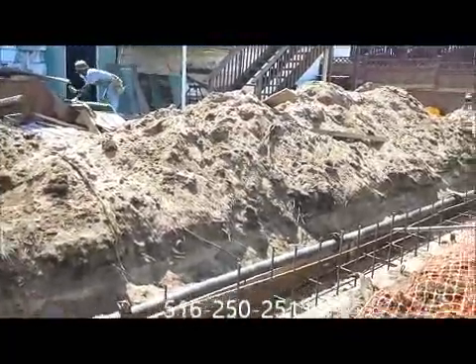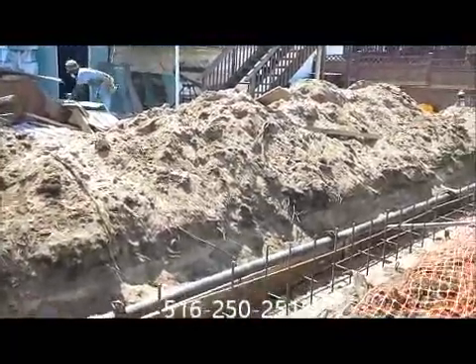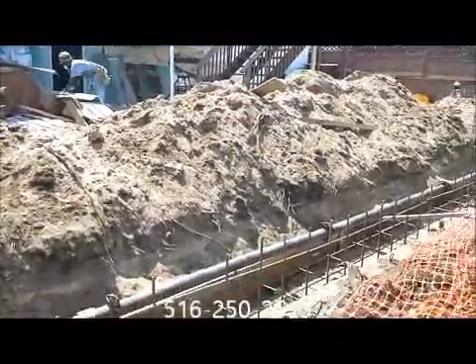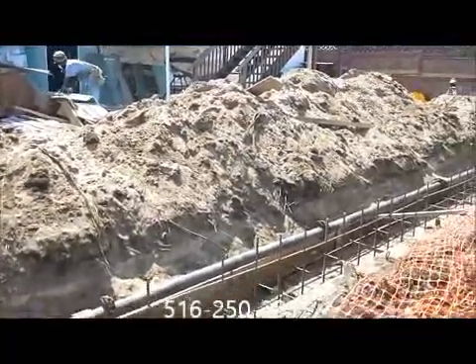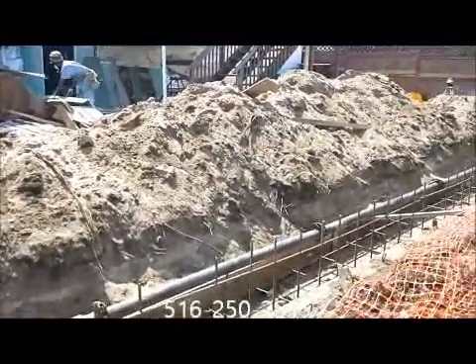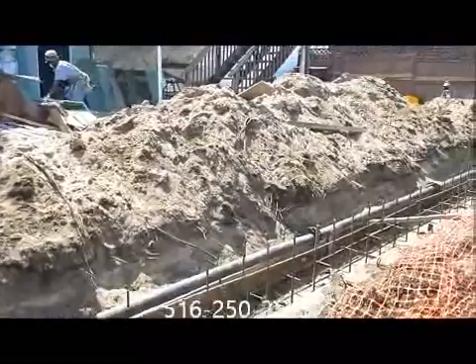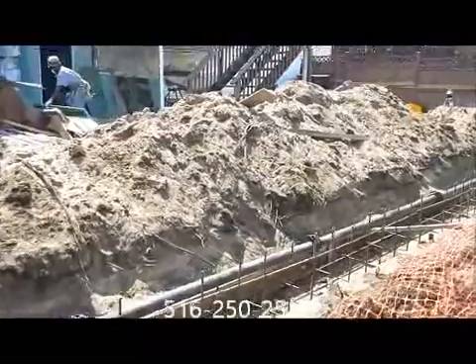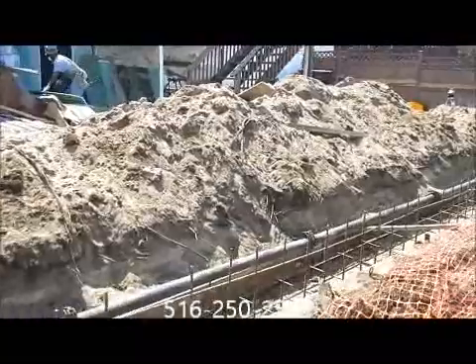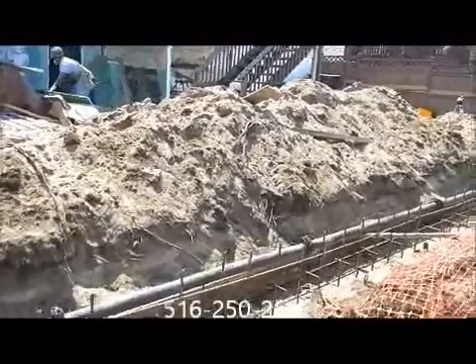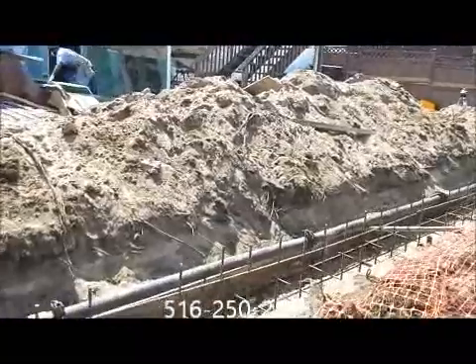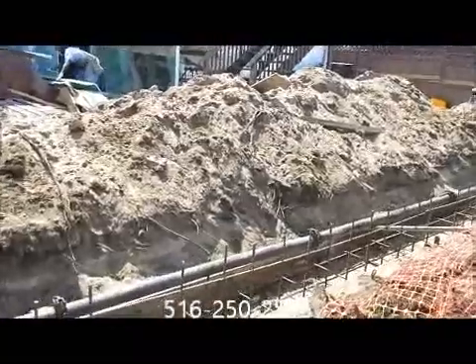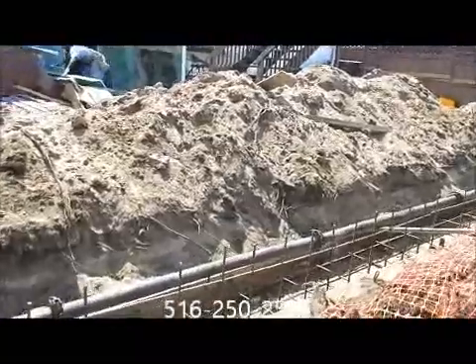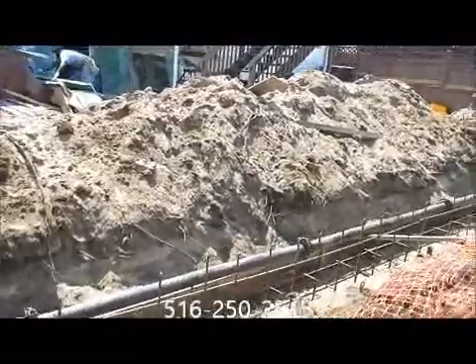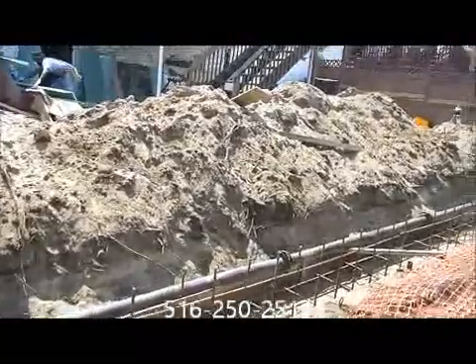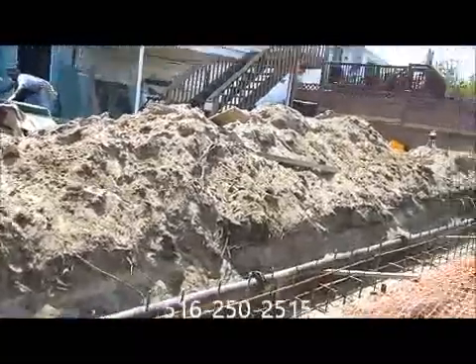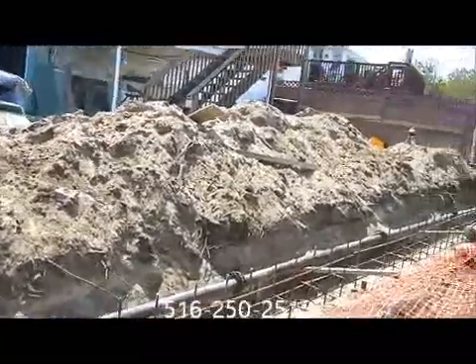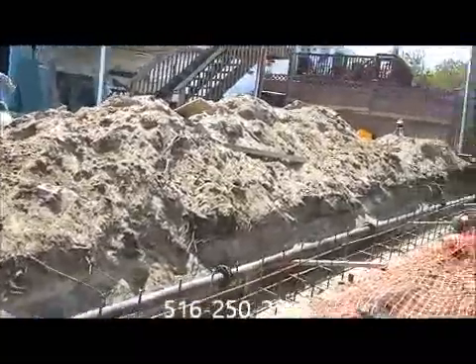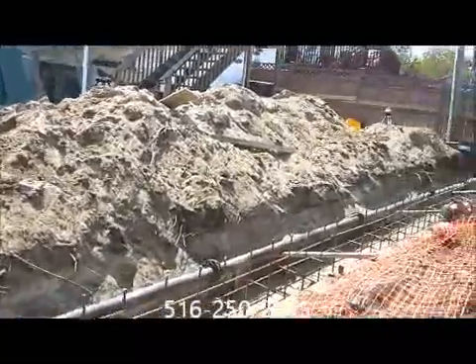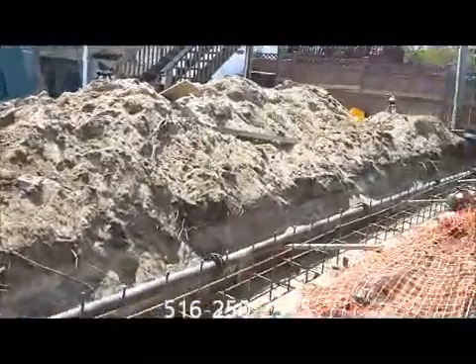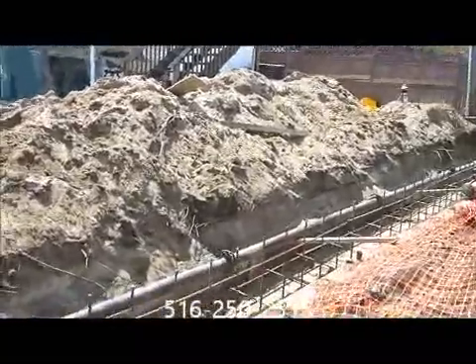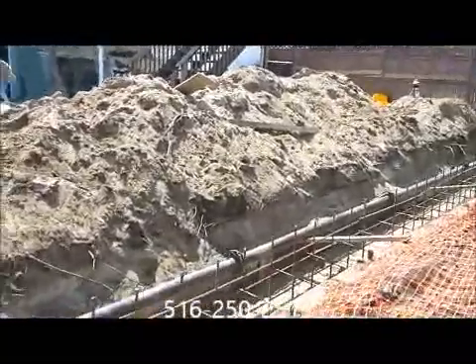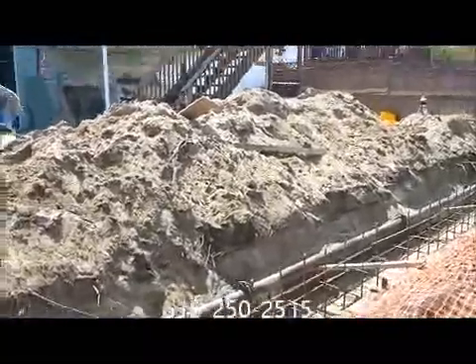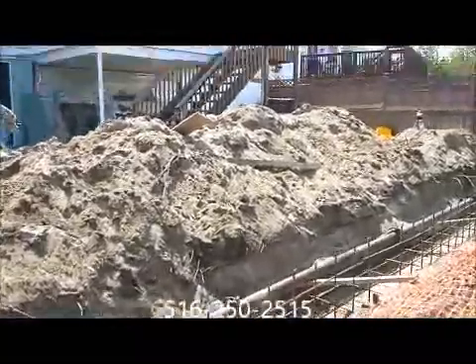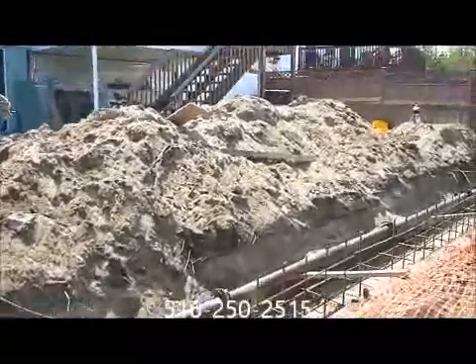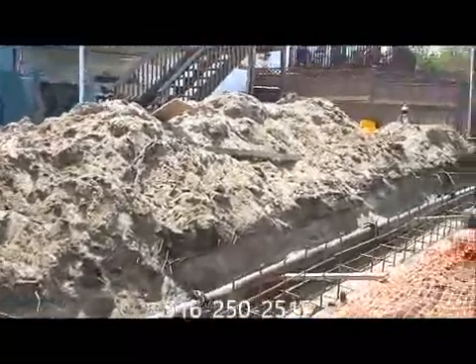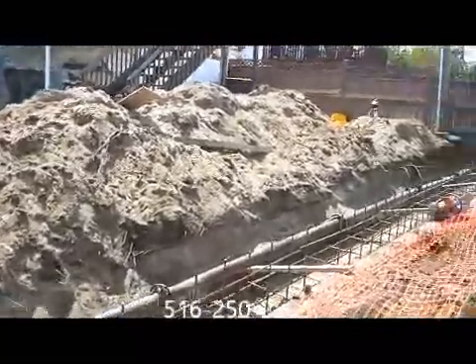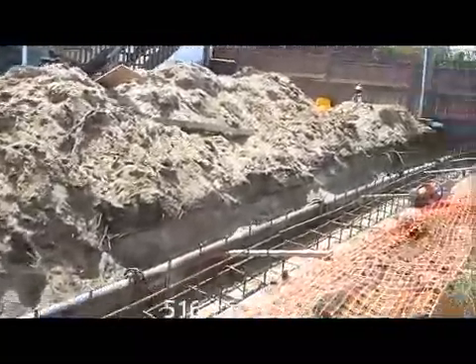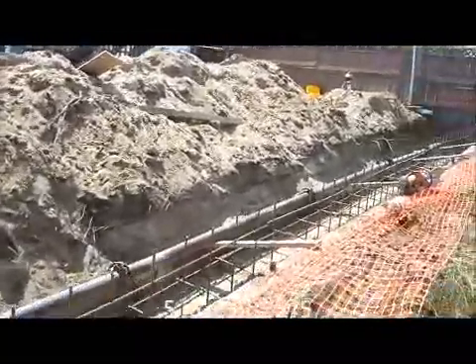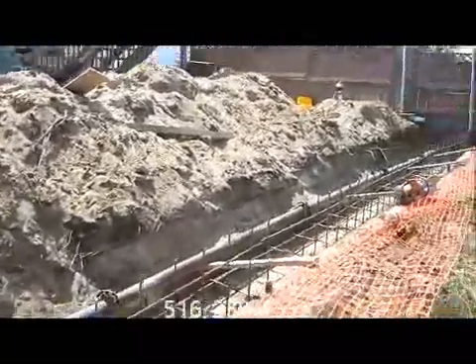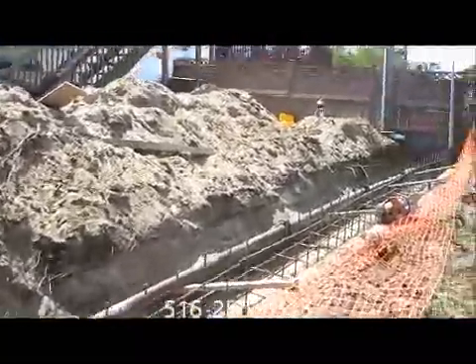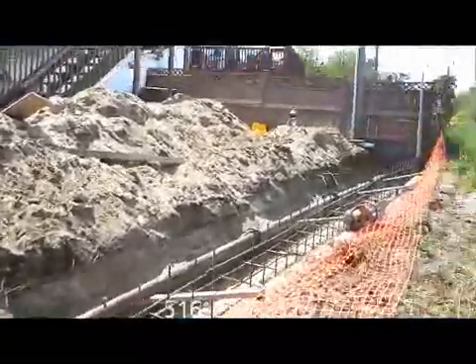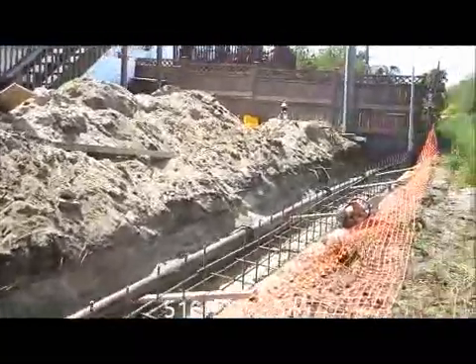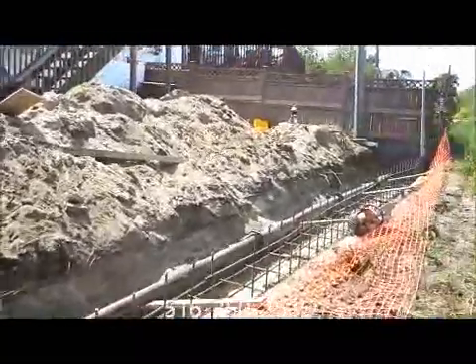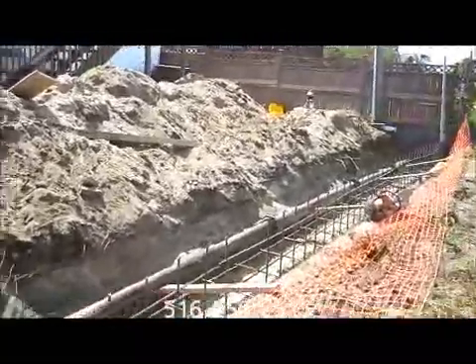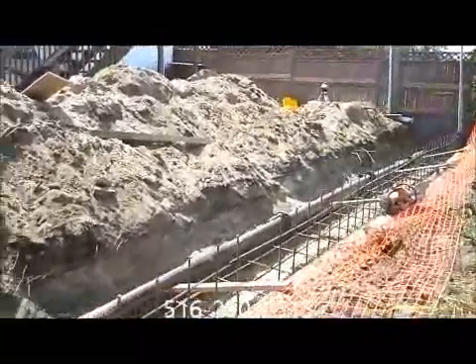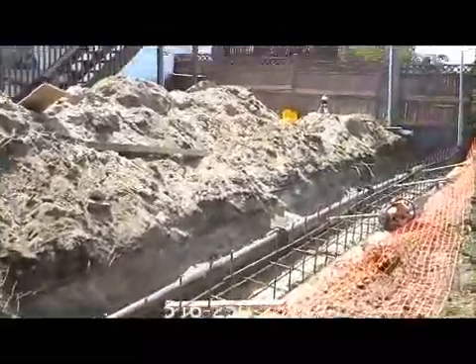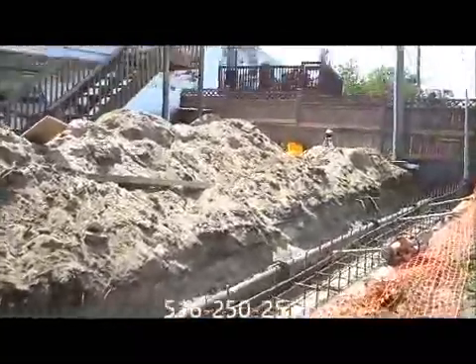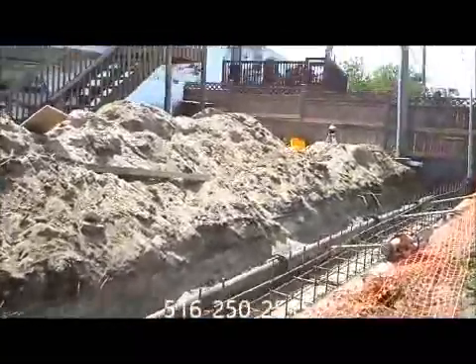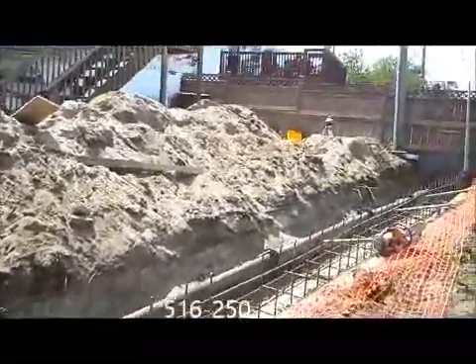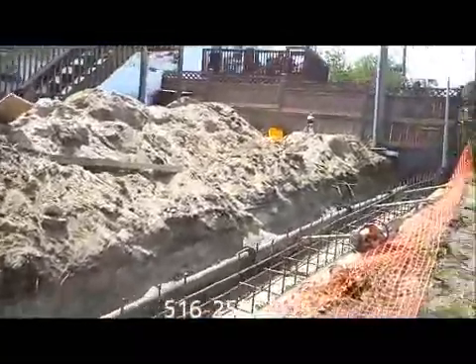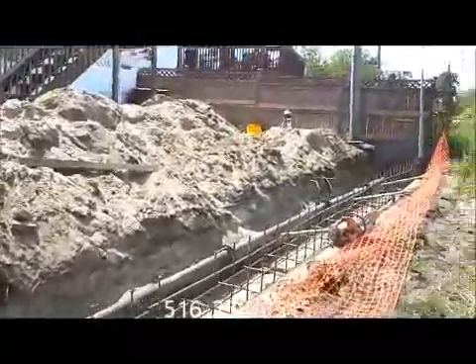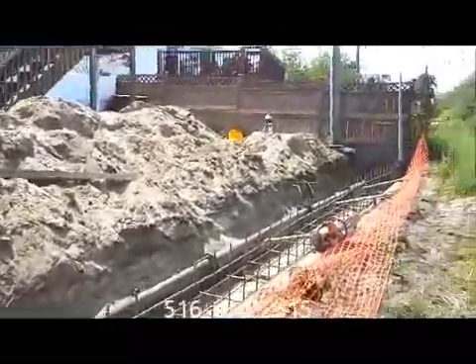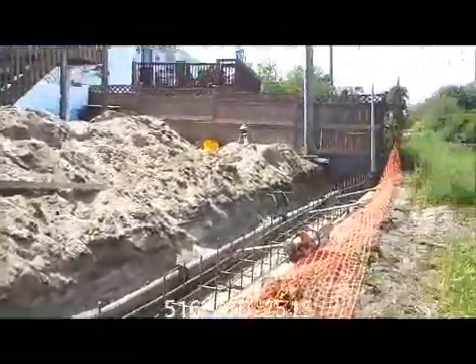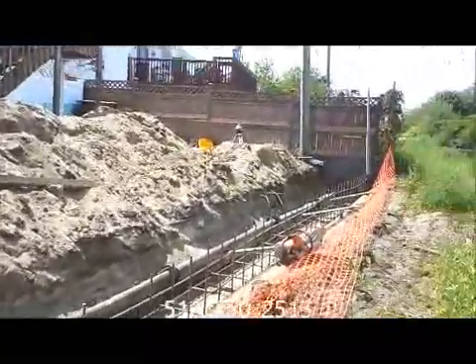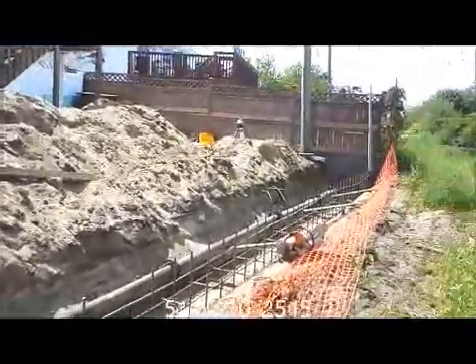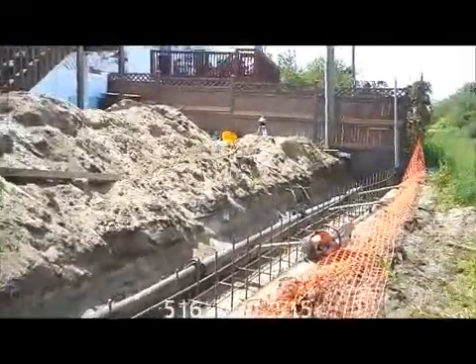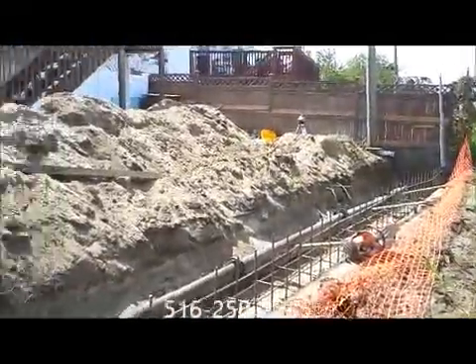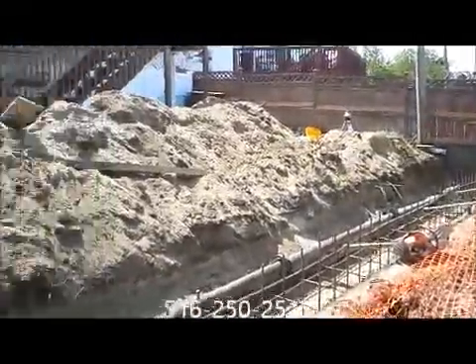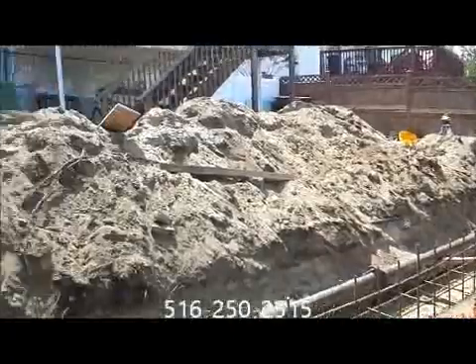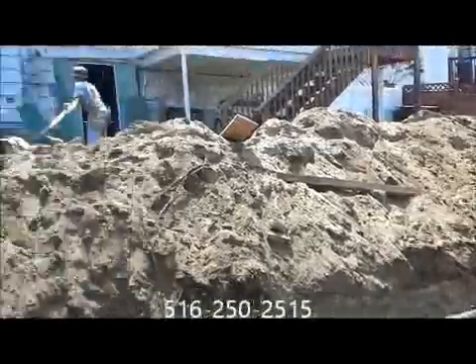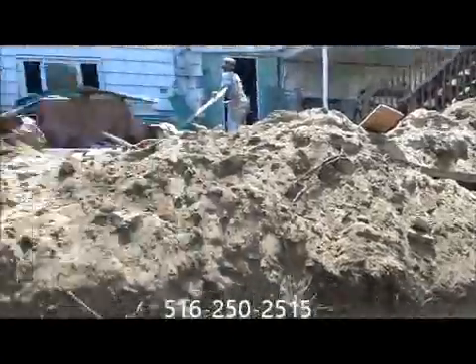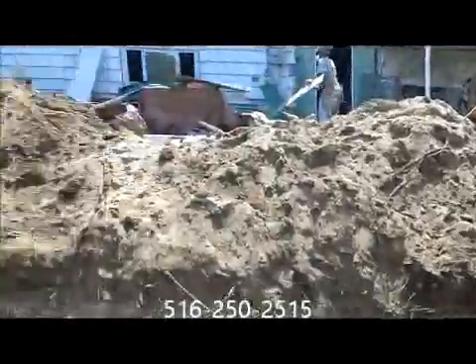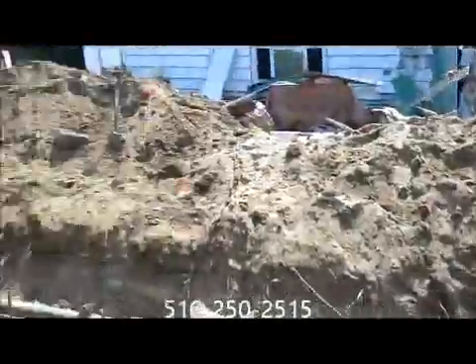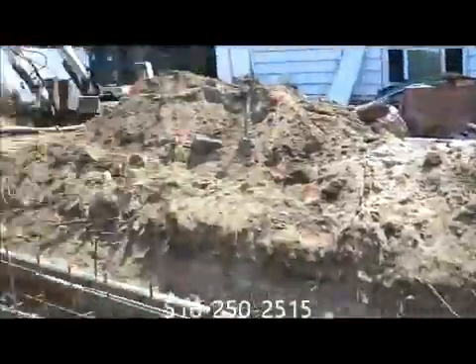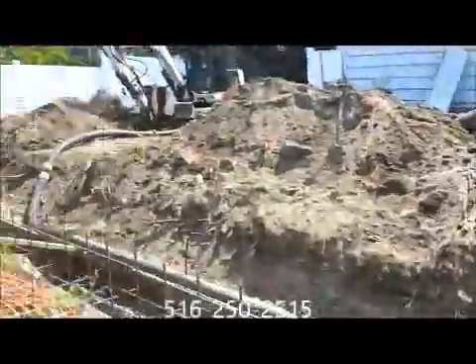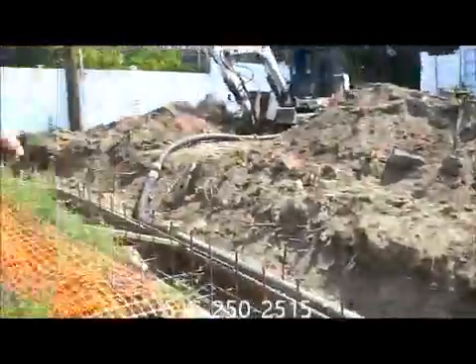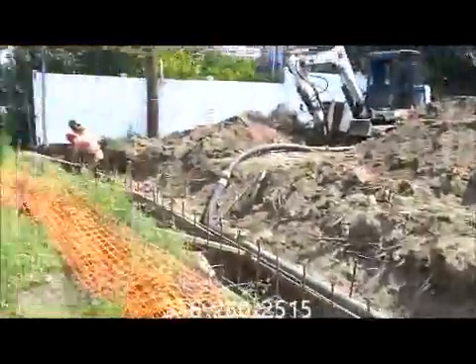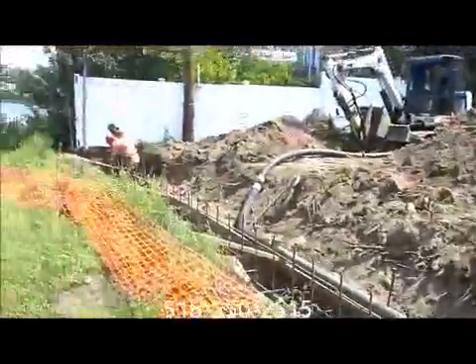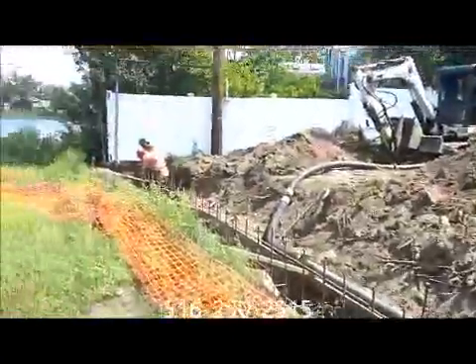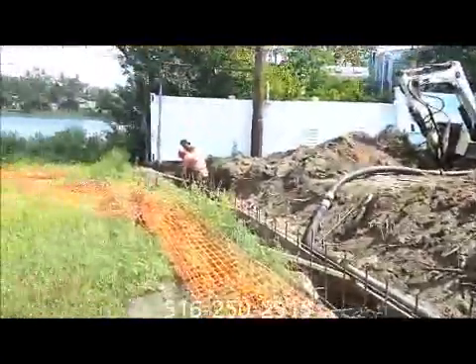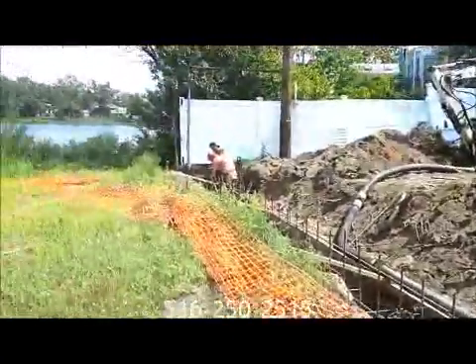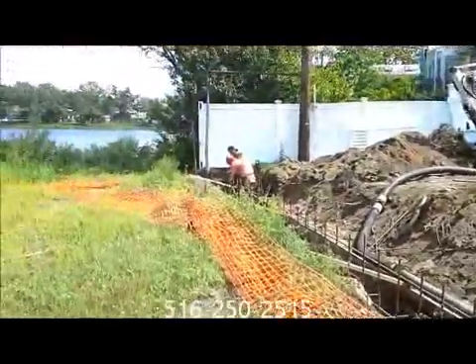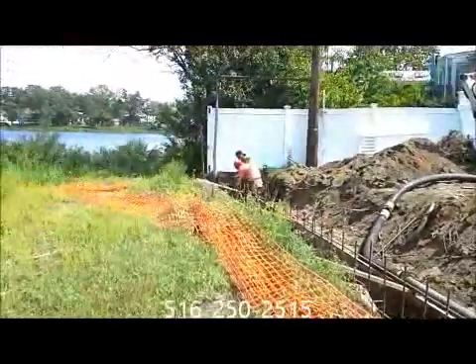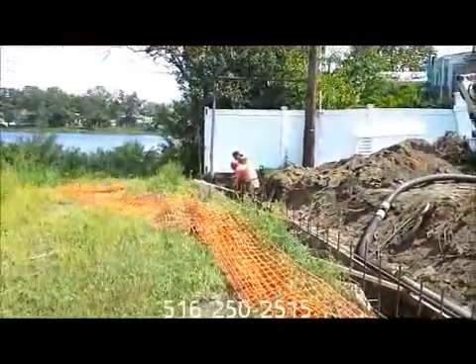We're about 3 and a half feet below grade on this side here, and over here we're about 3 feet.